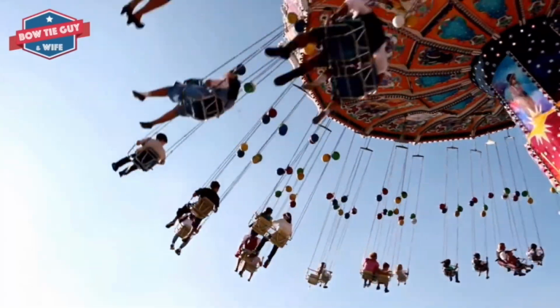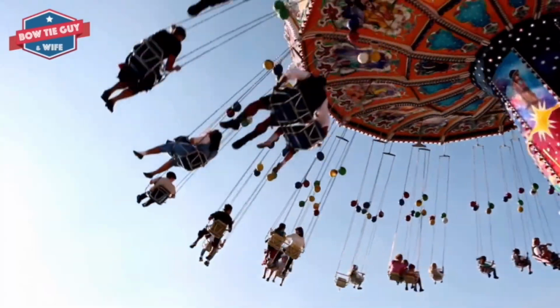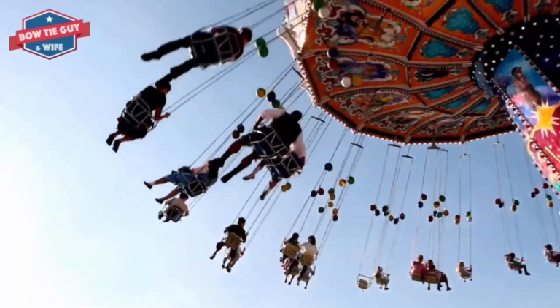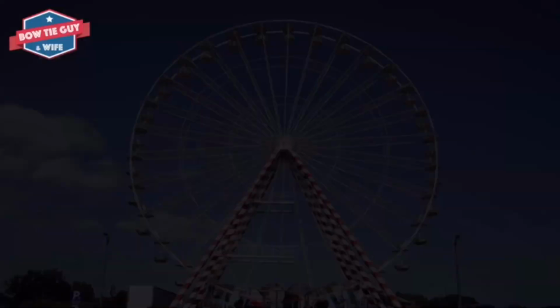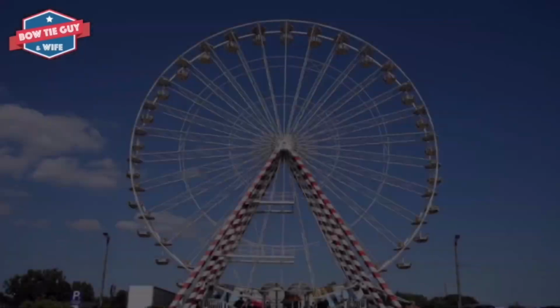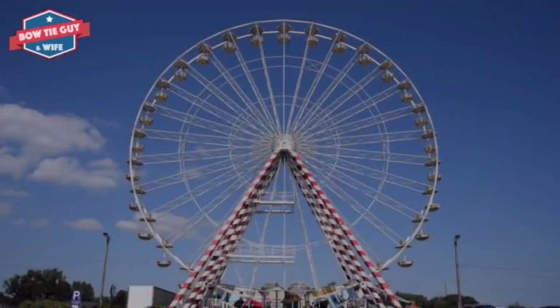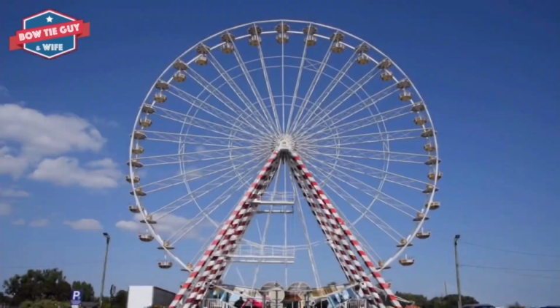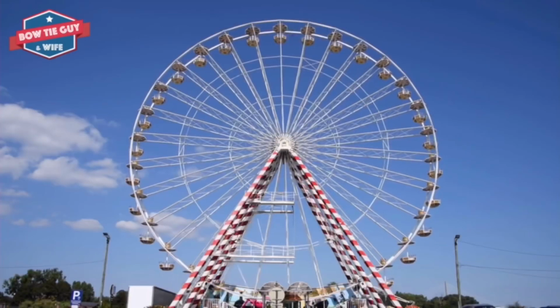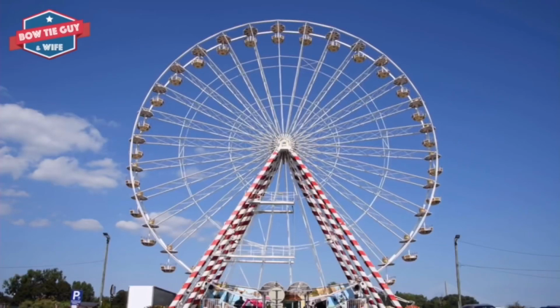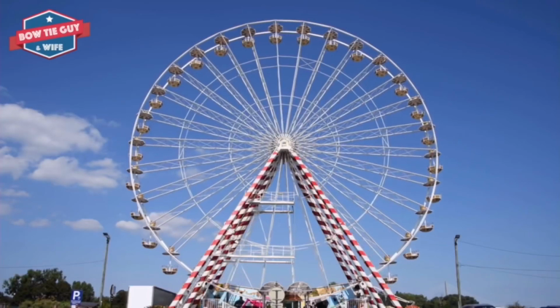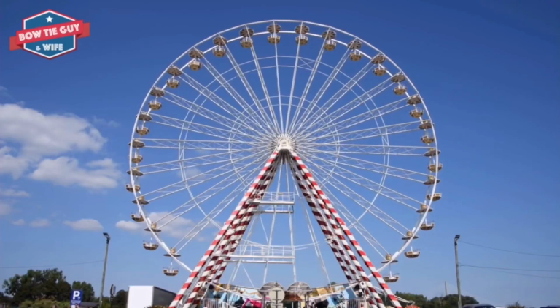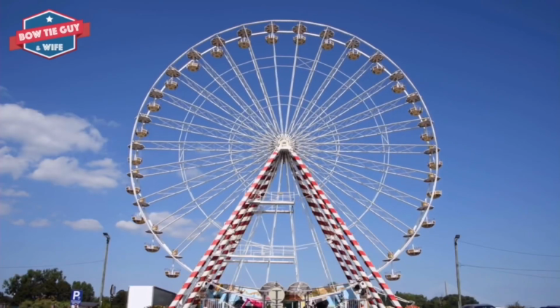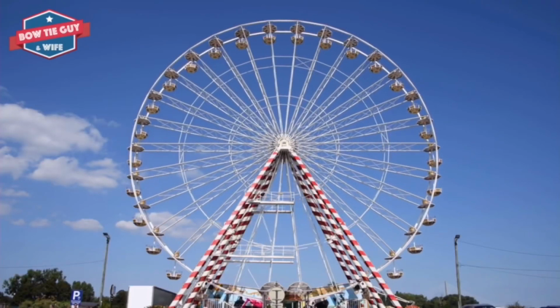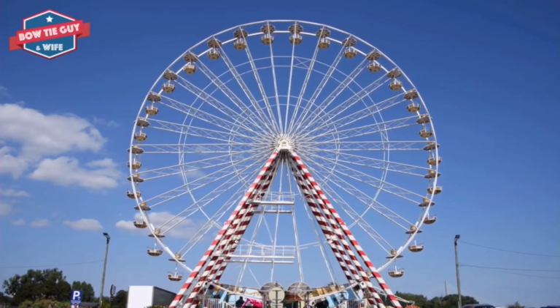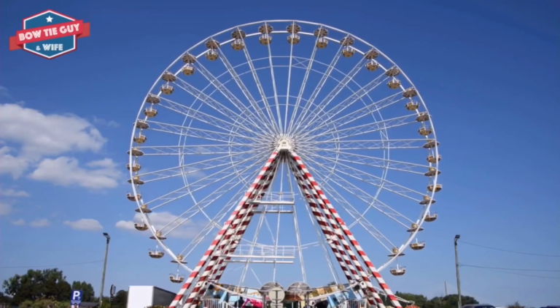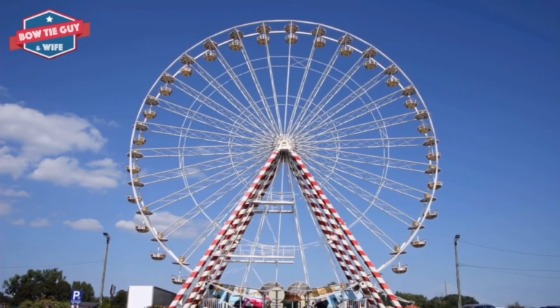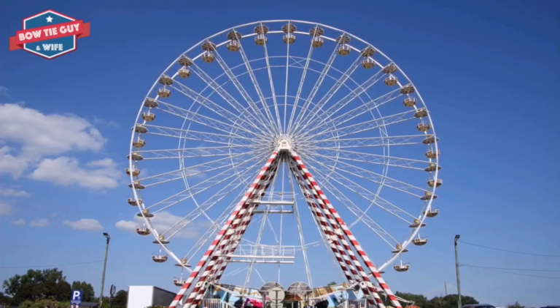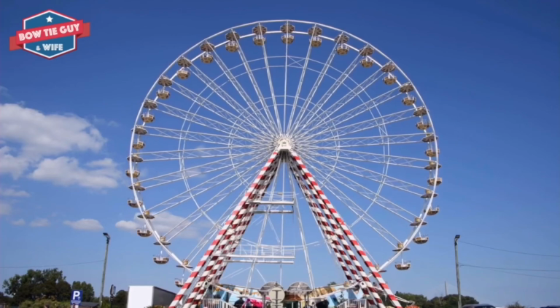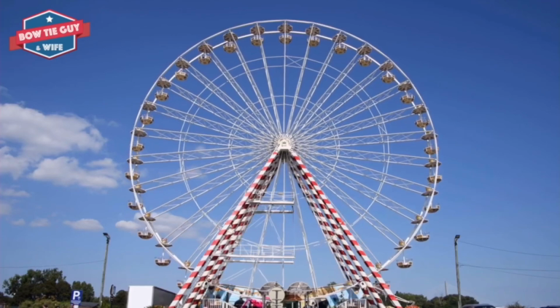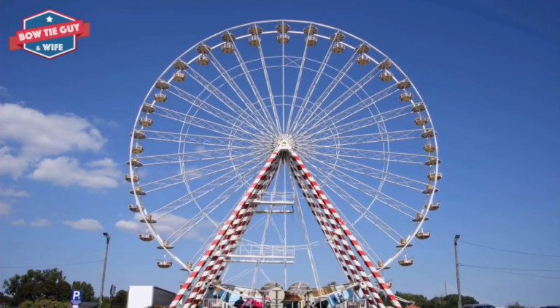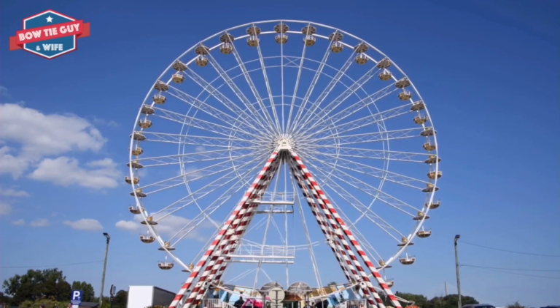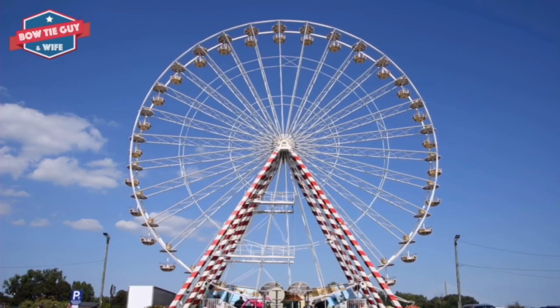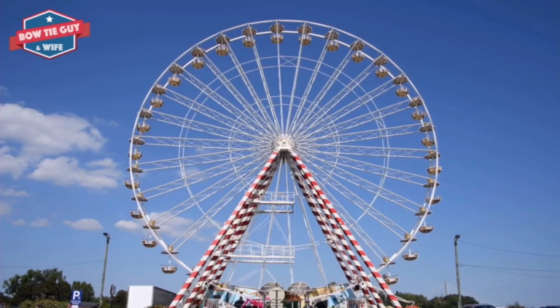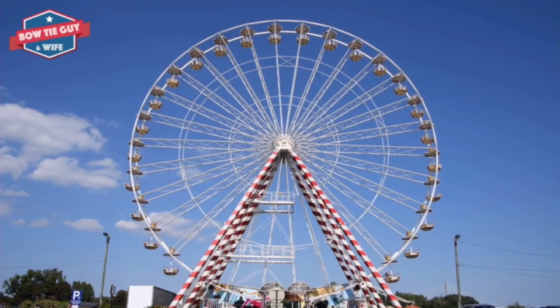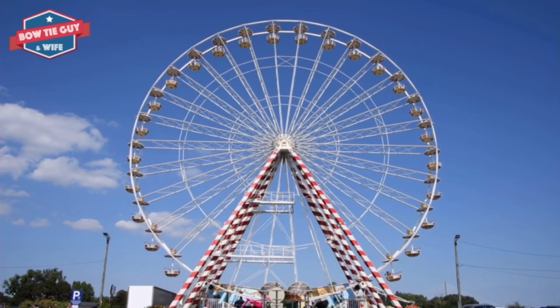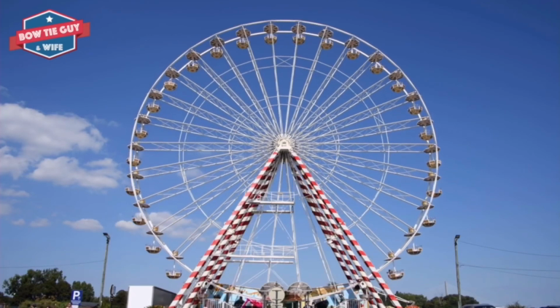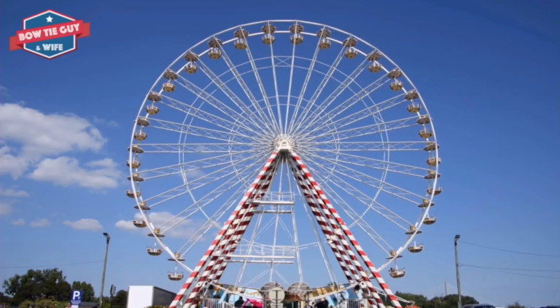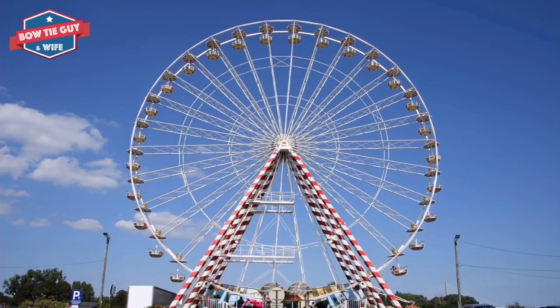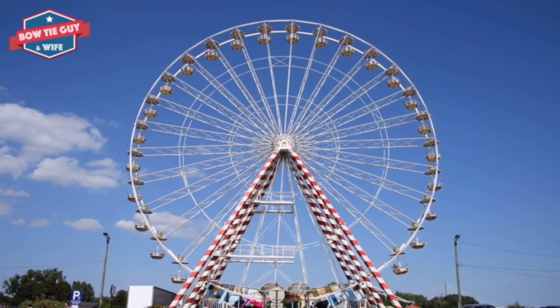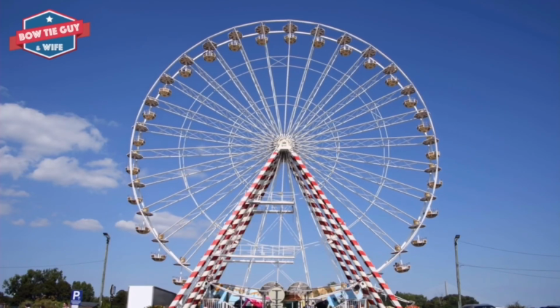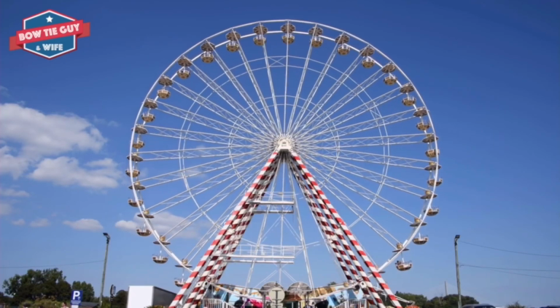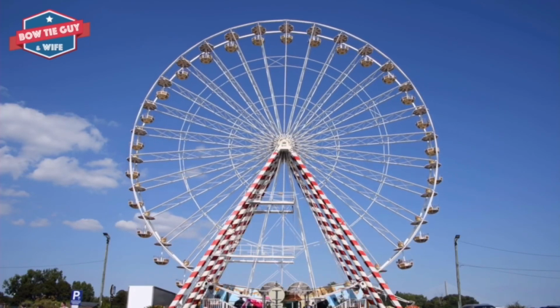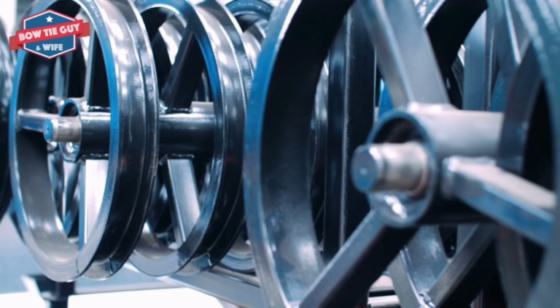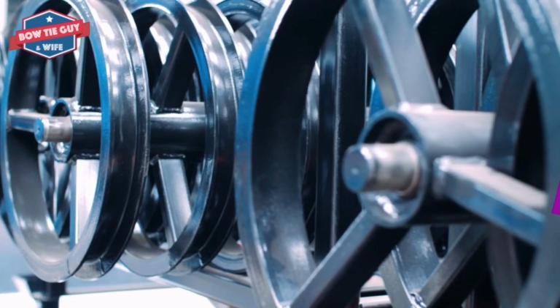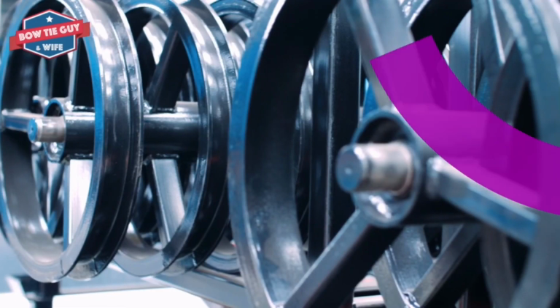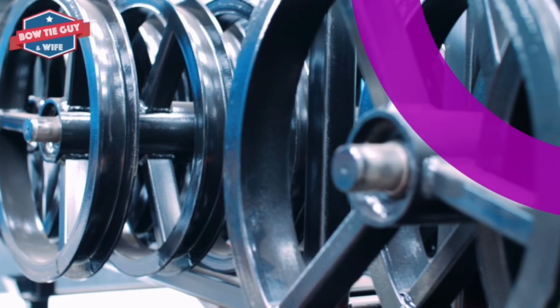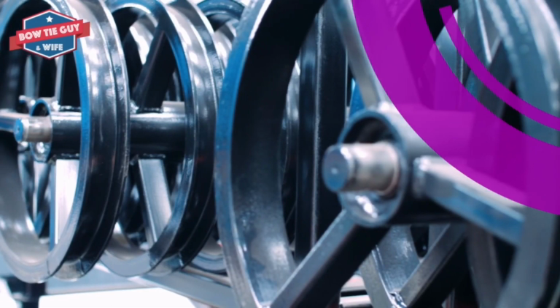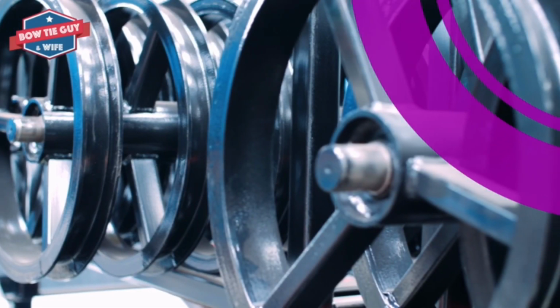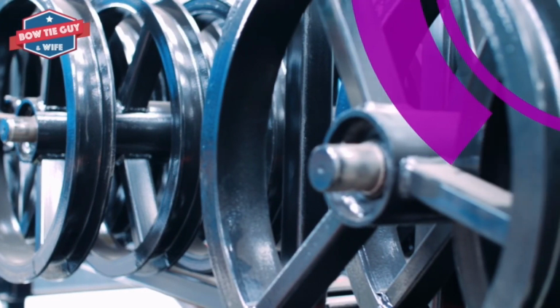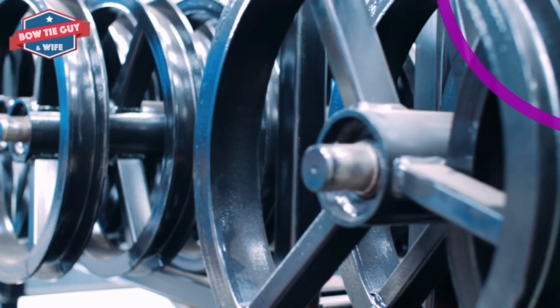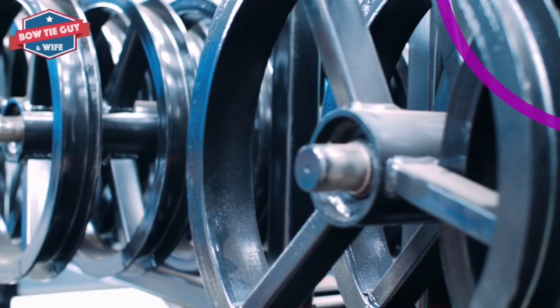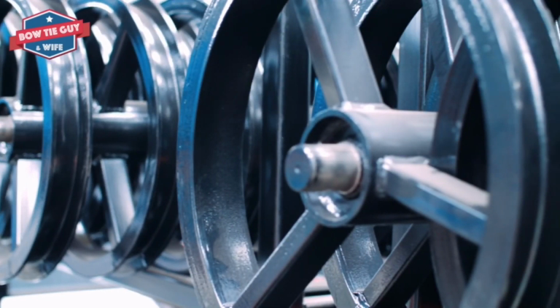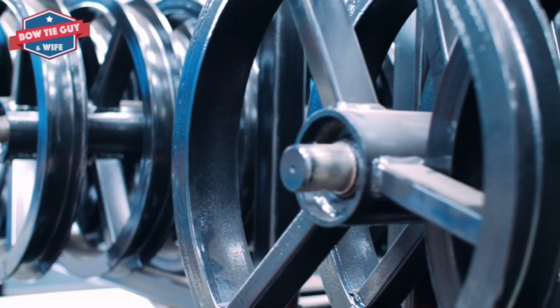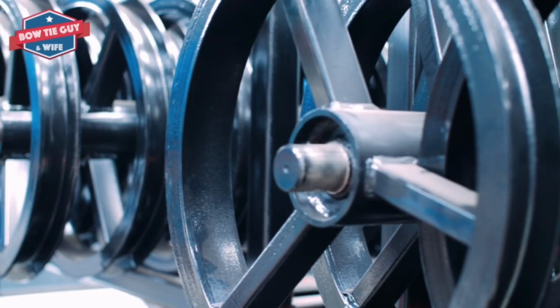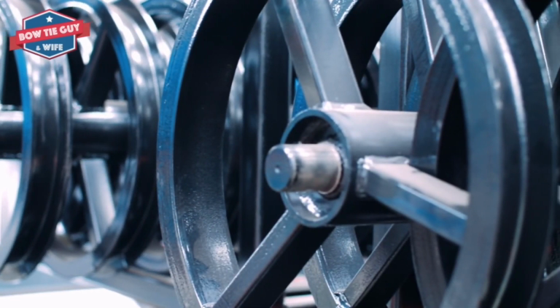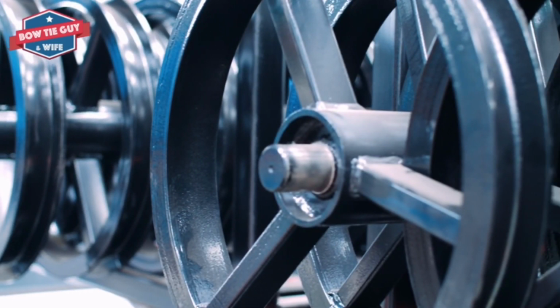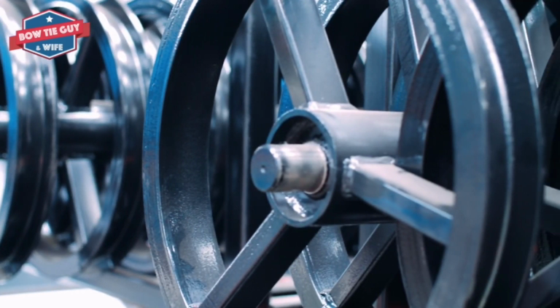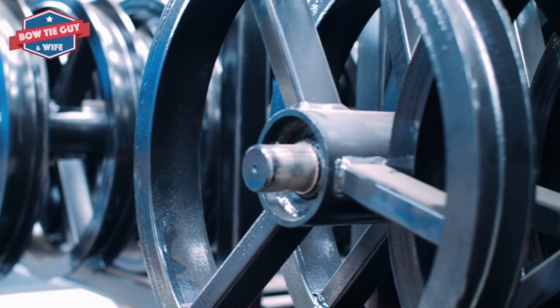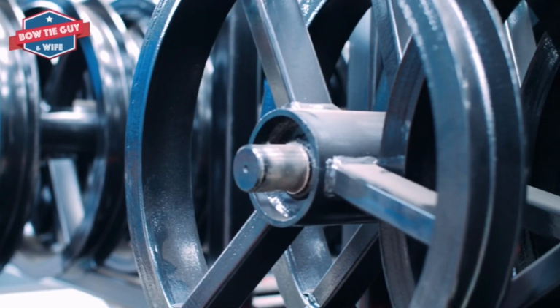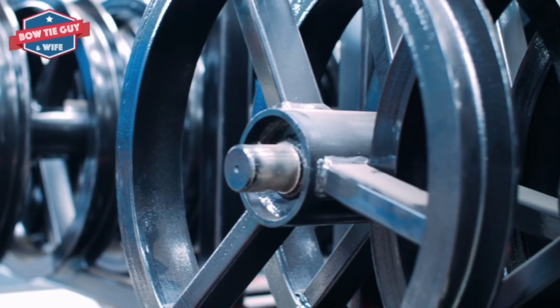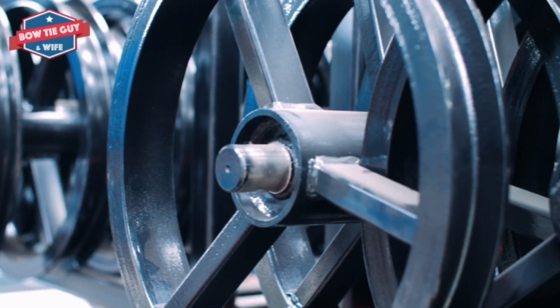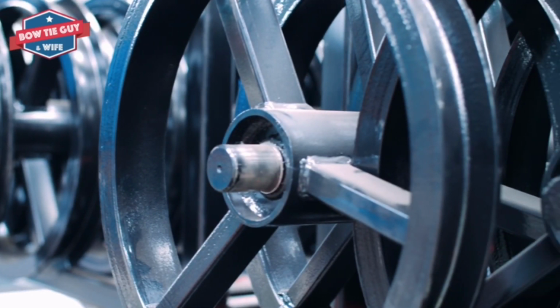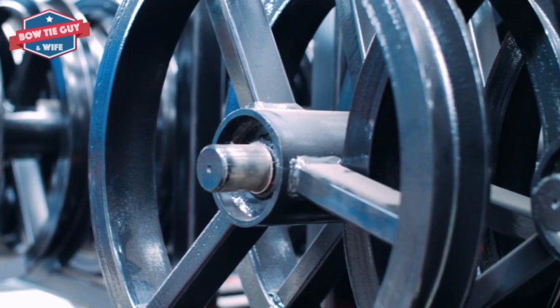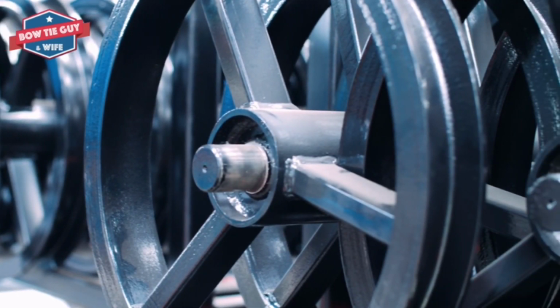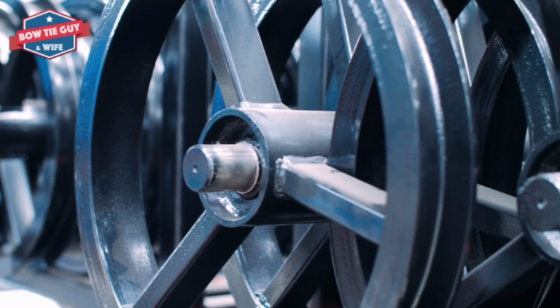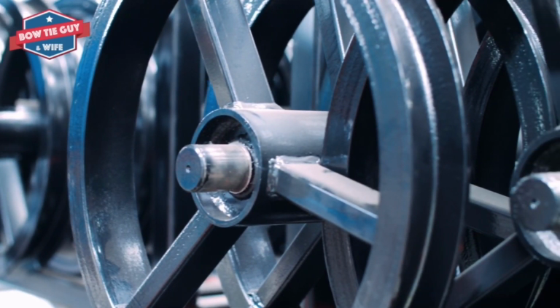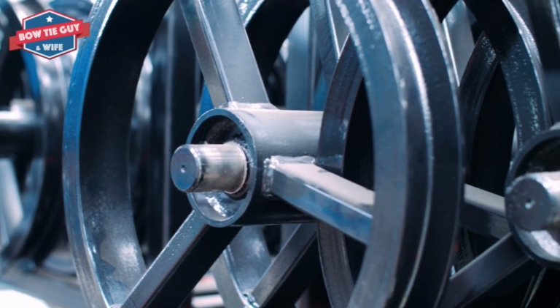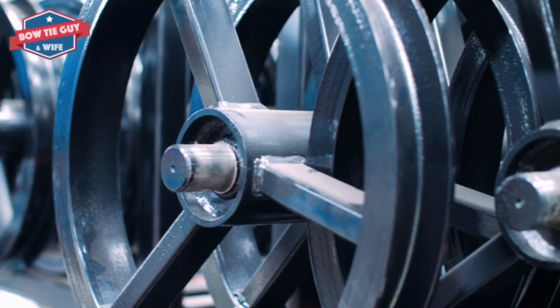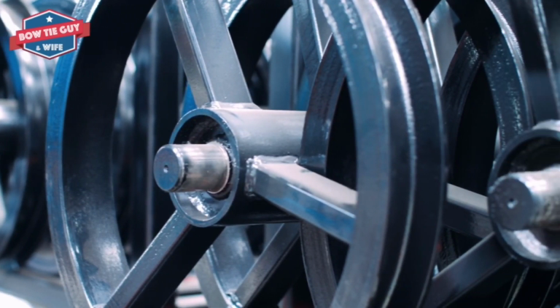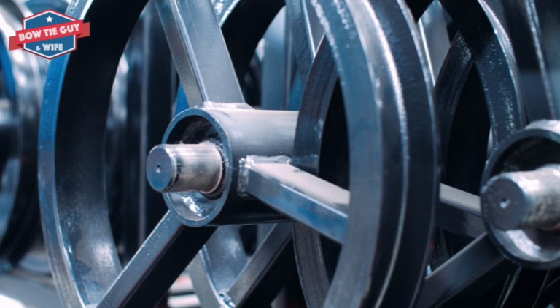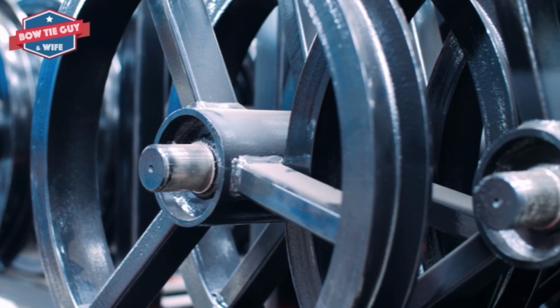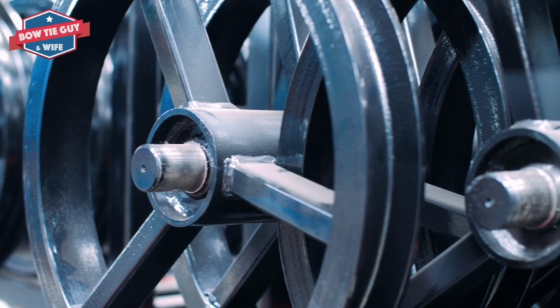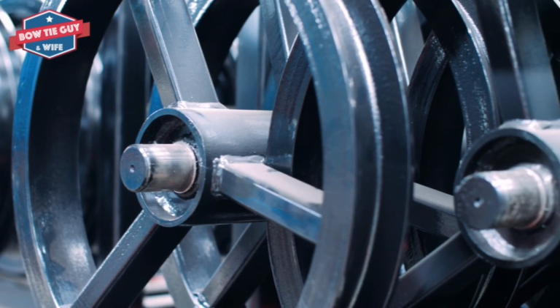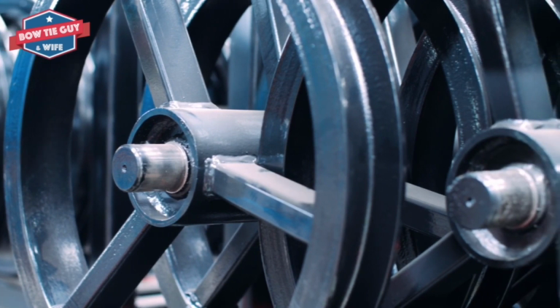The wheel is considered one of the most important inventions in history. When using axles, many more machines can be created and used to make work easier.